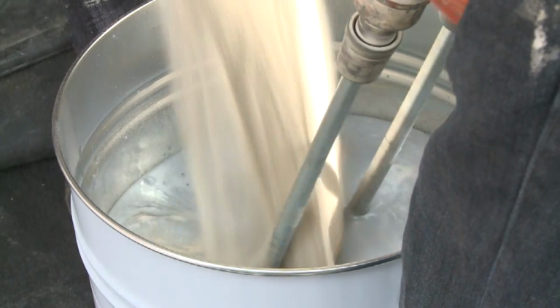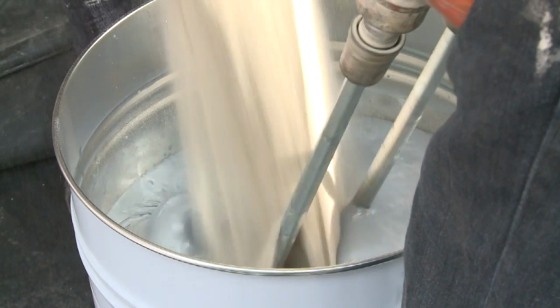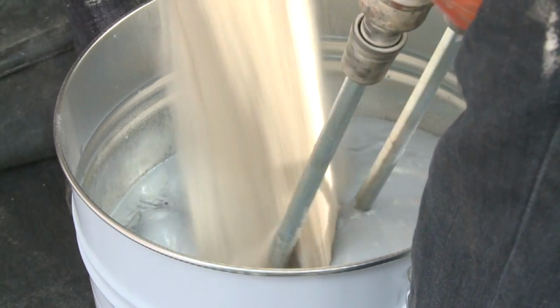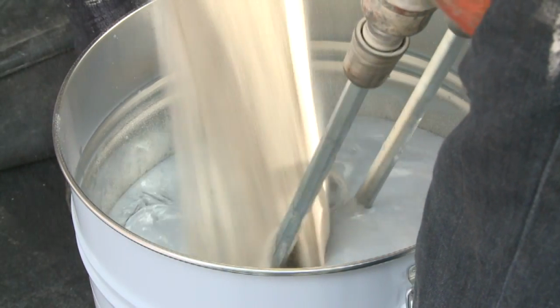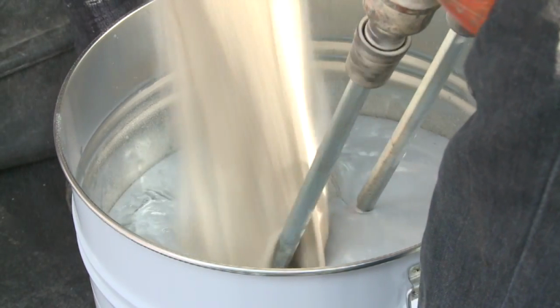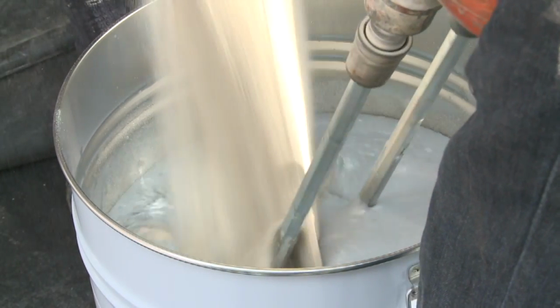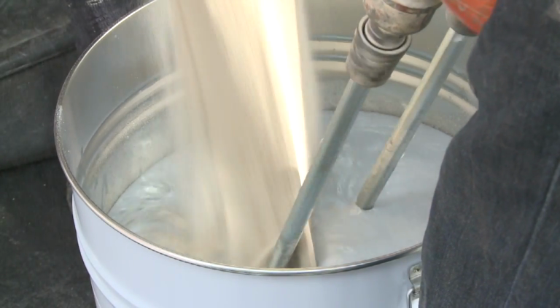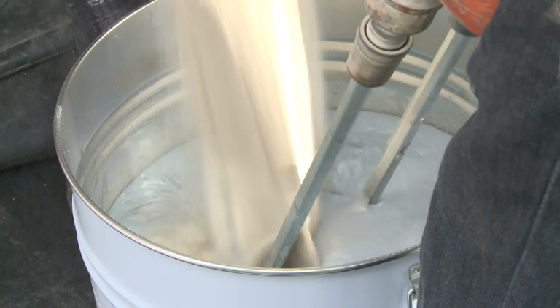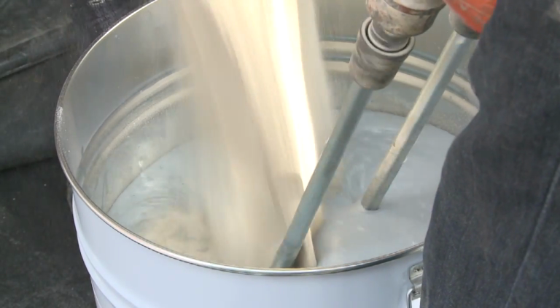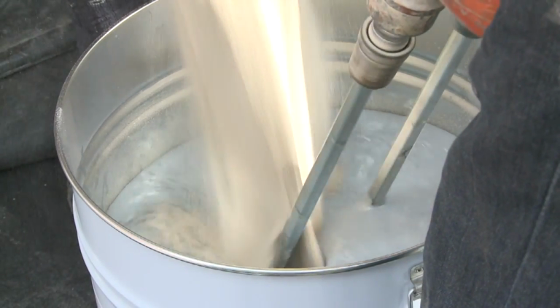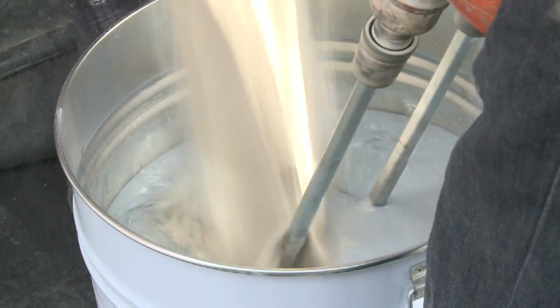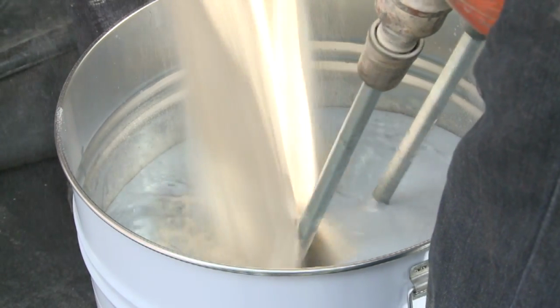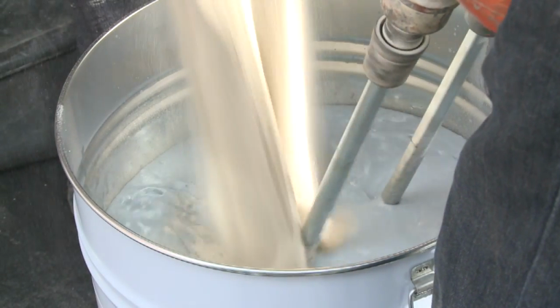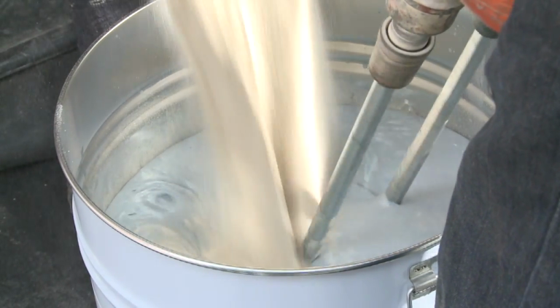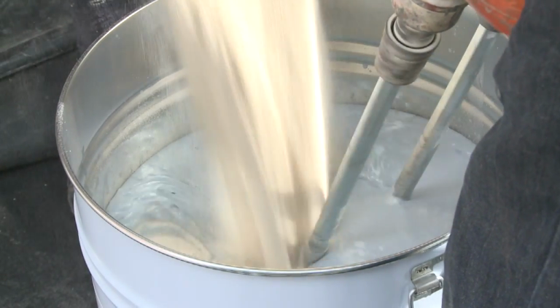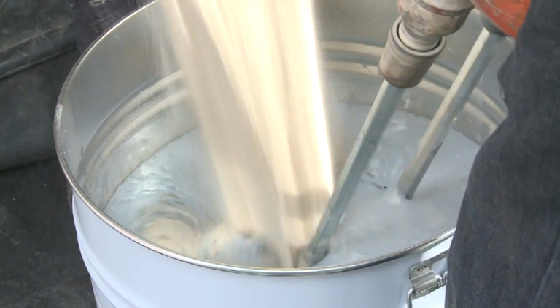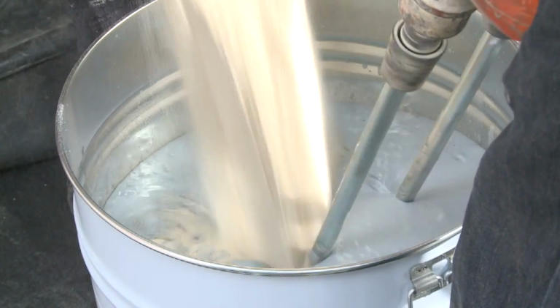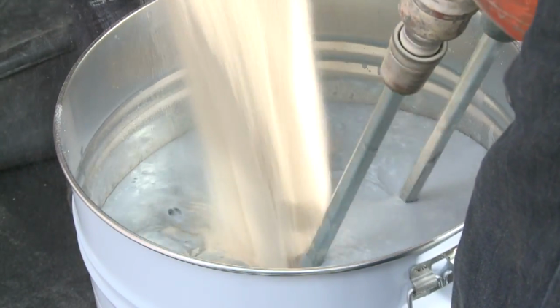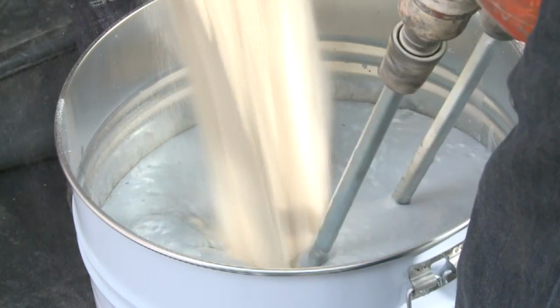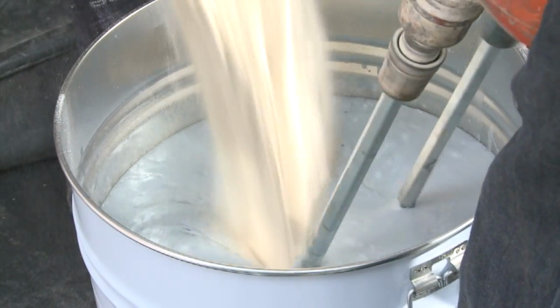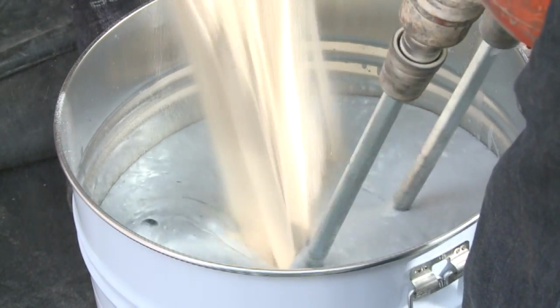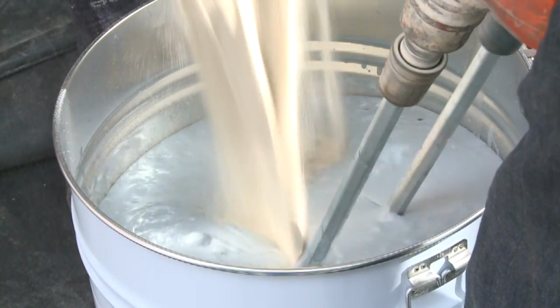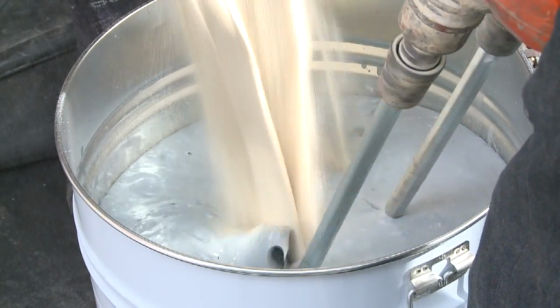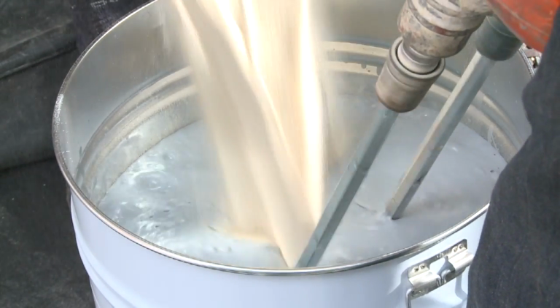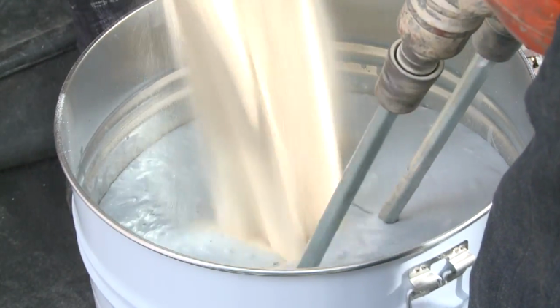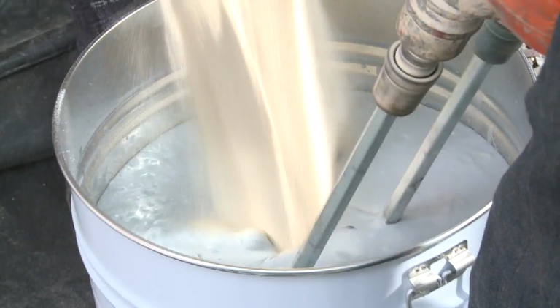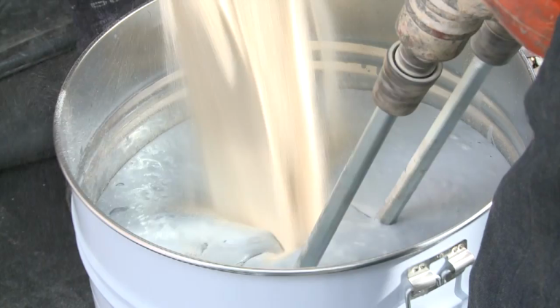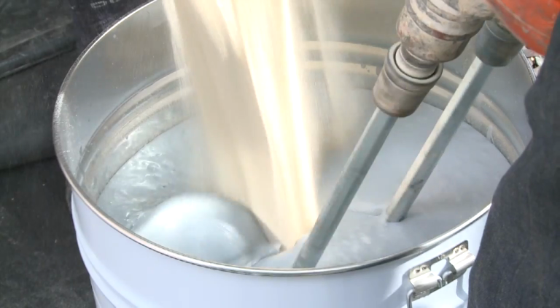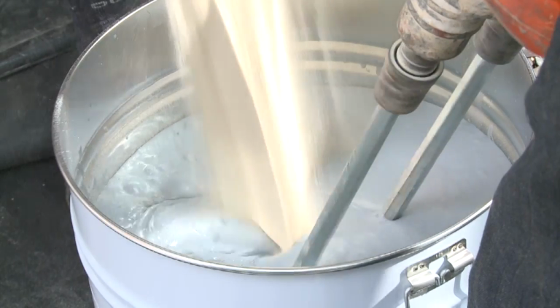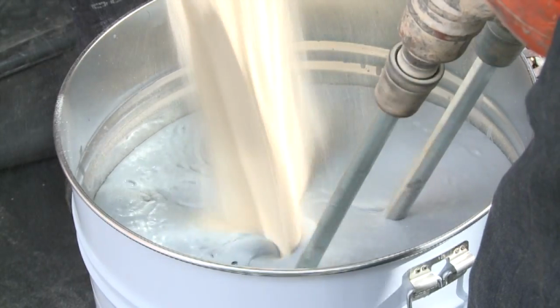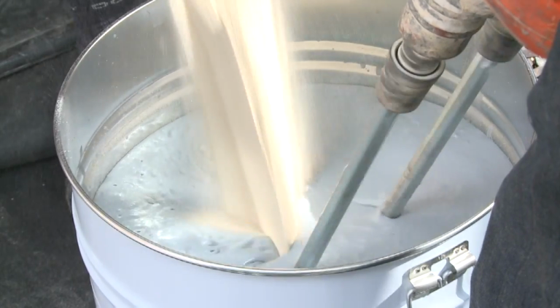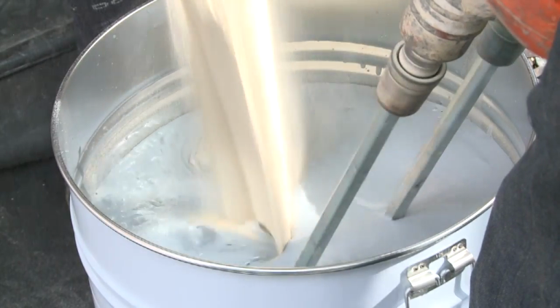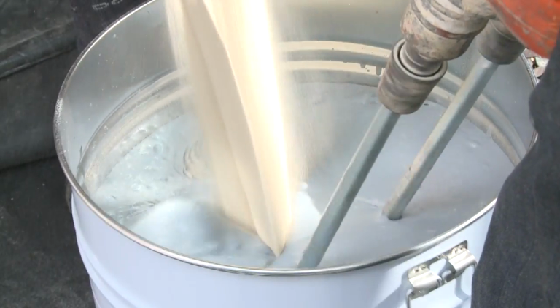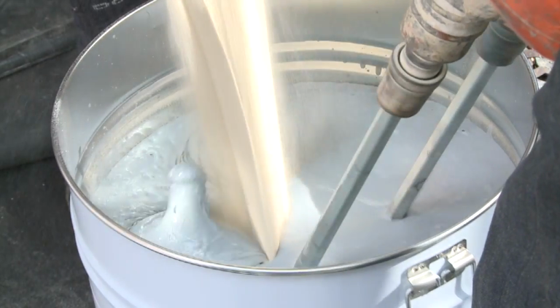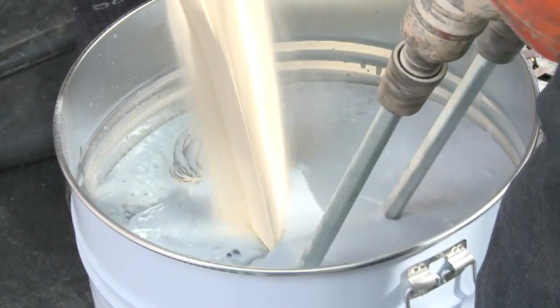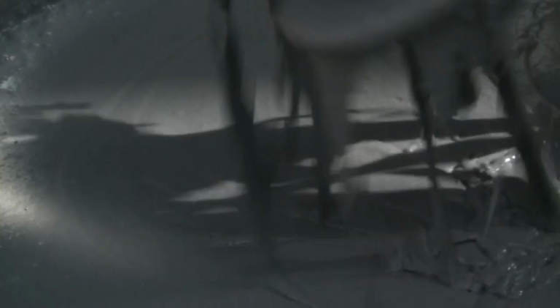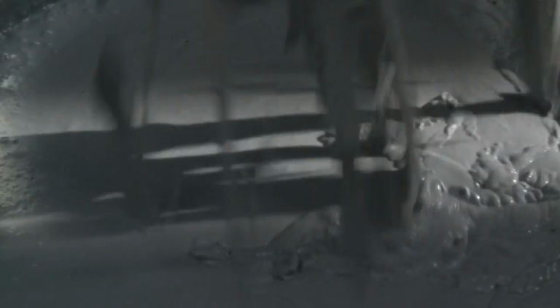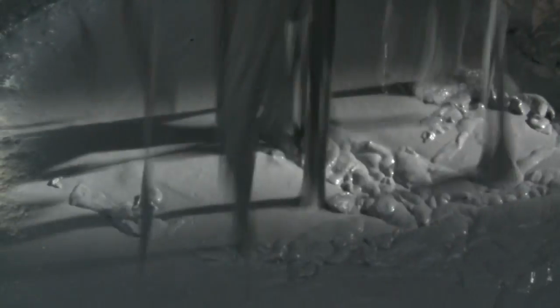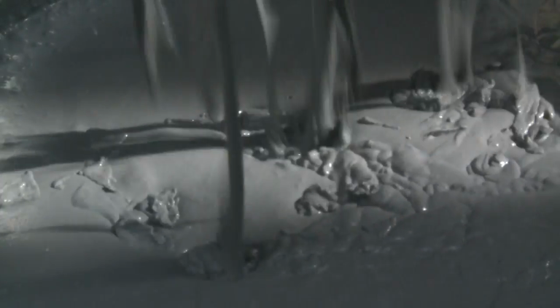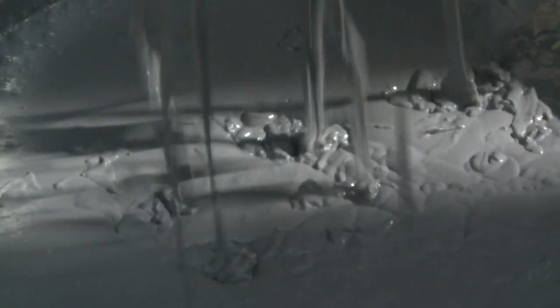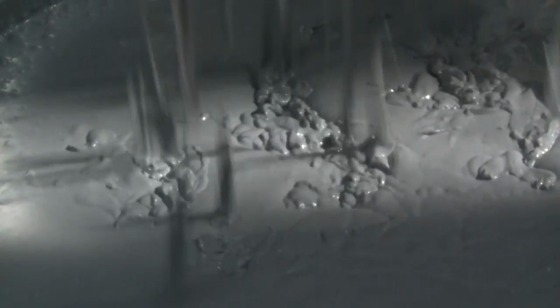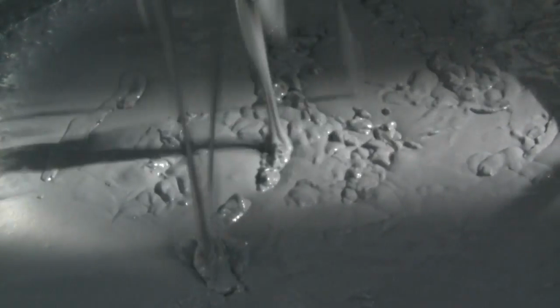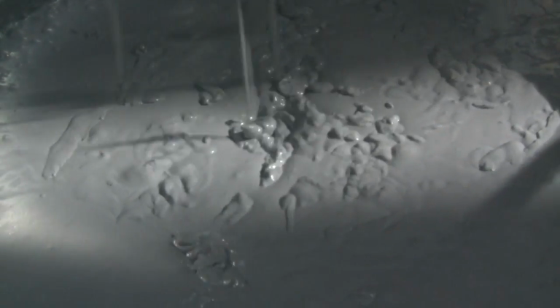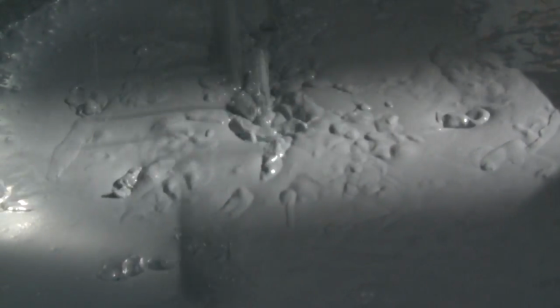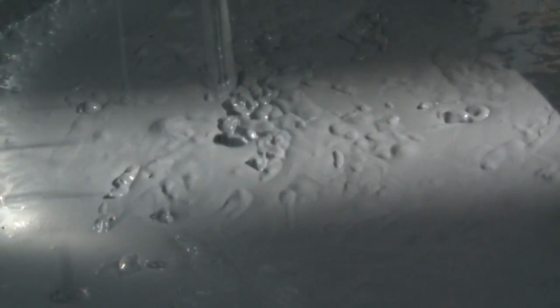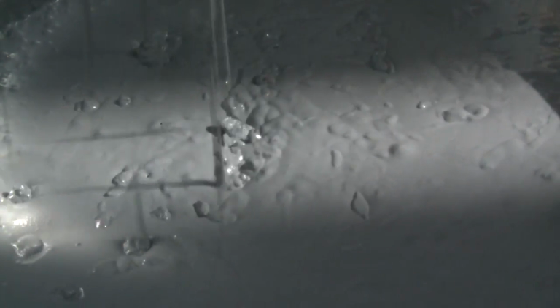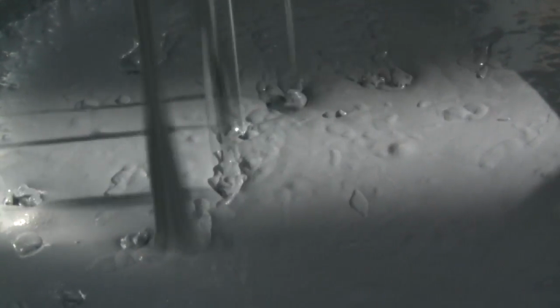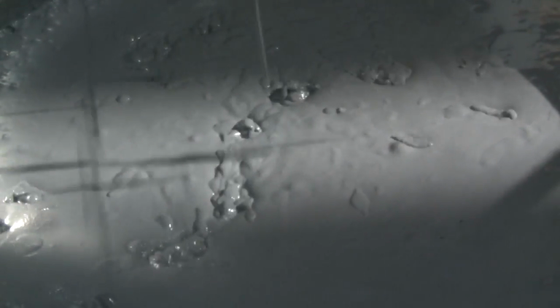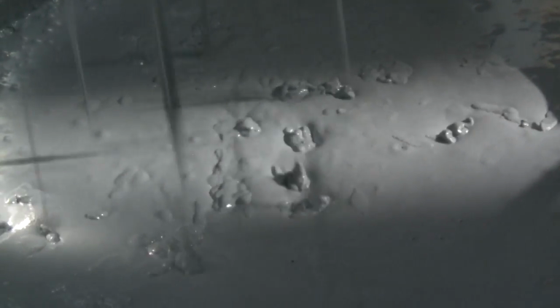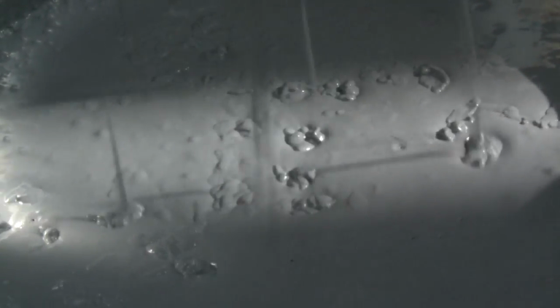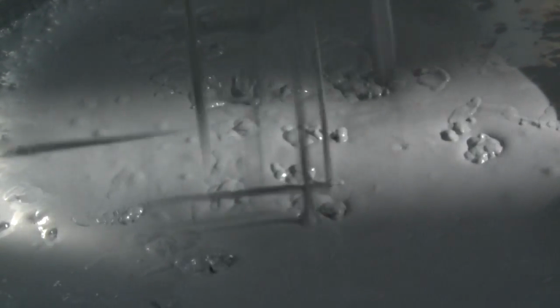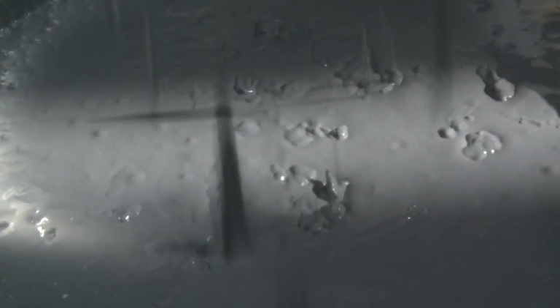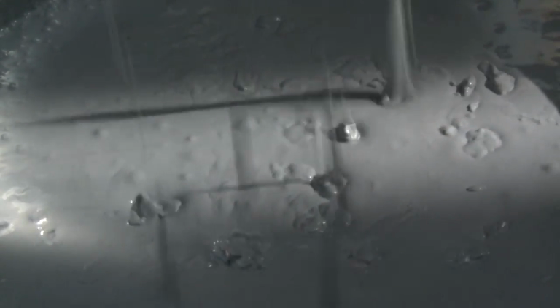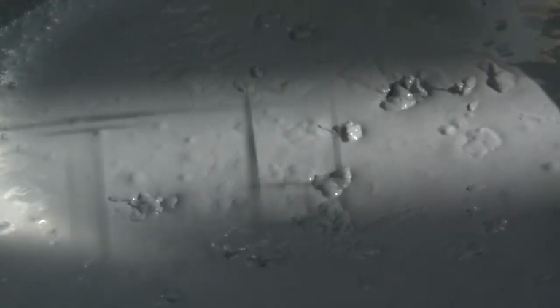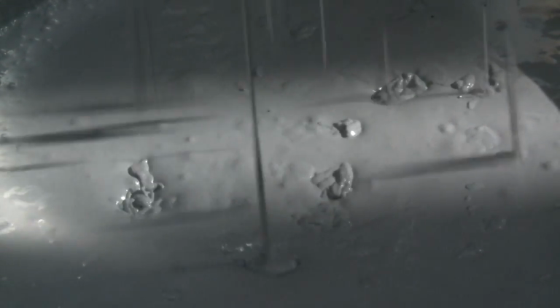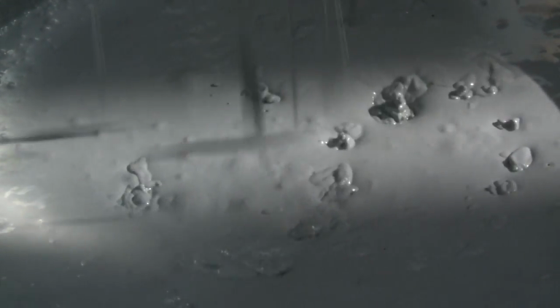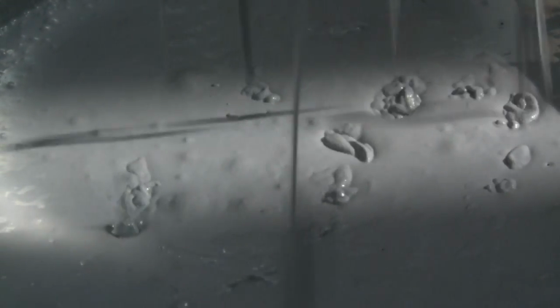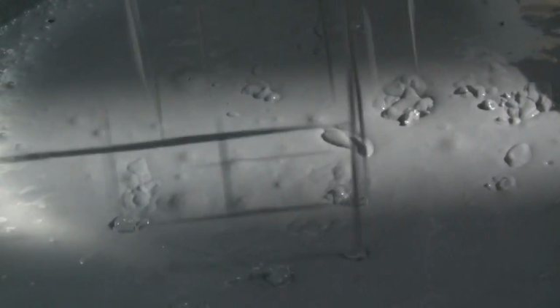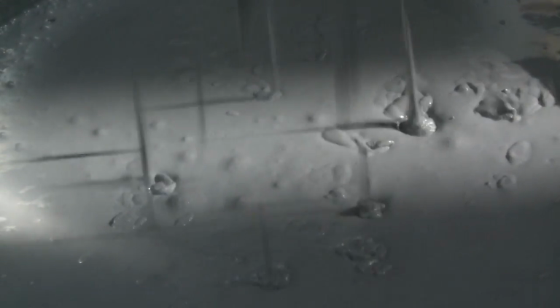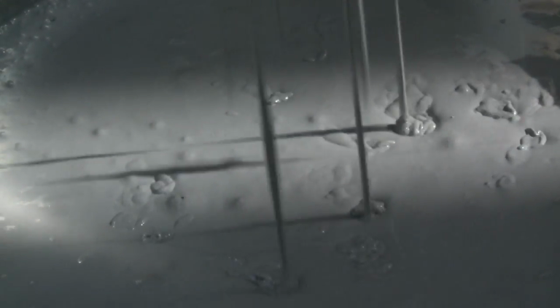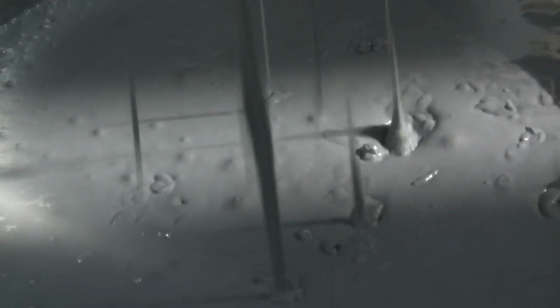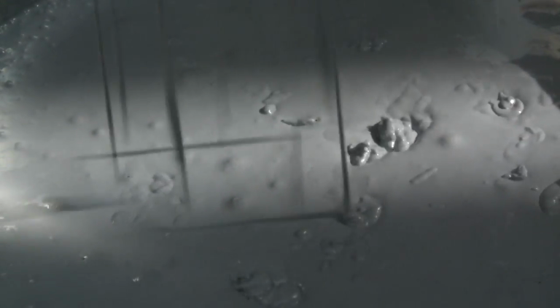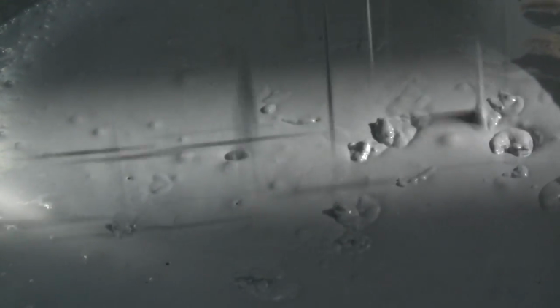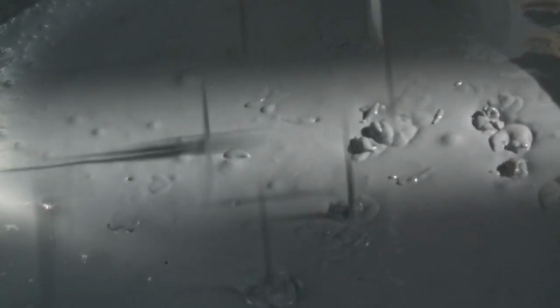Mix both Epilevel liquids until homogeneous, then gradually add the Epilevel powder whilst mixing using a large drill and paddle.